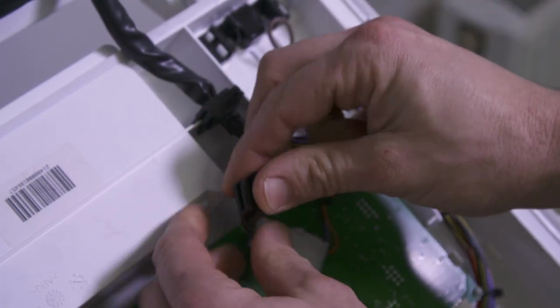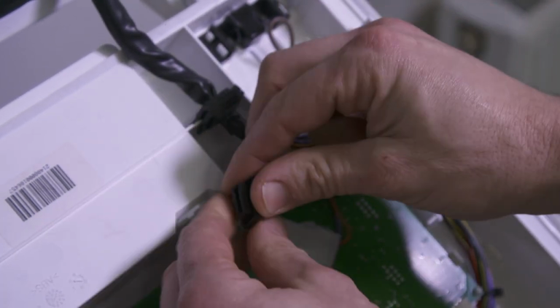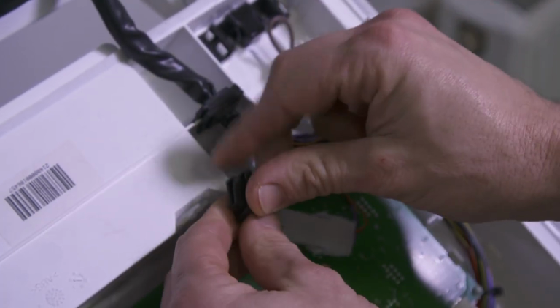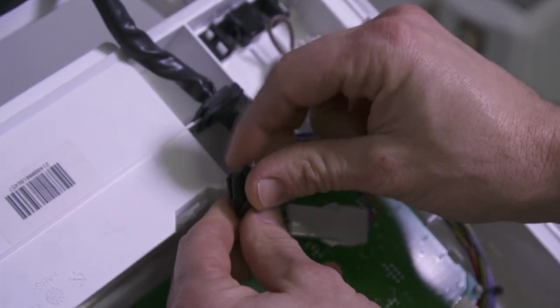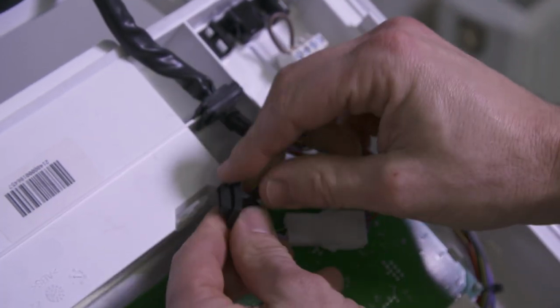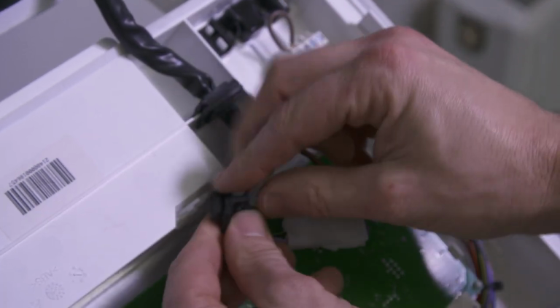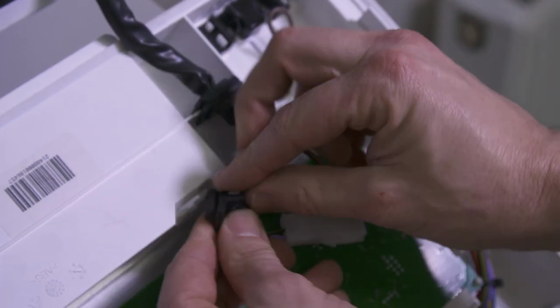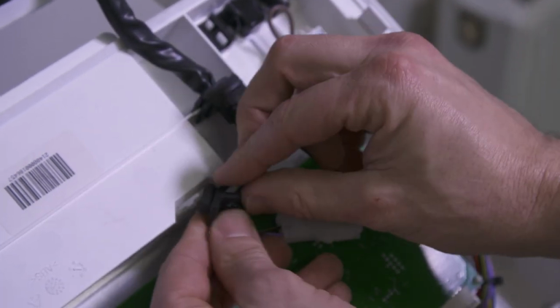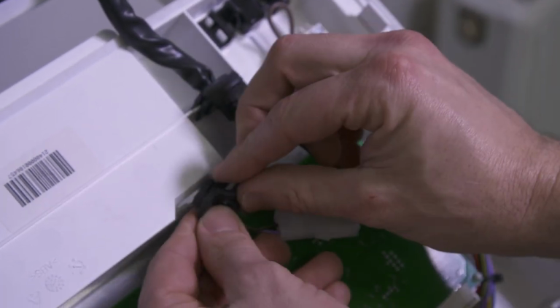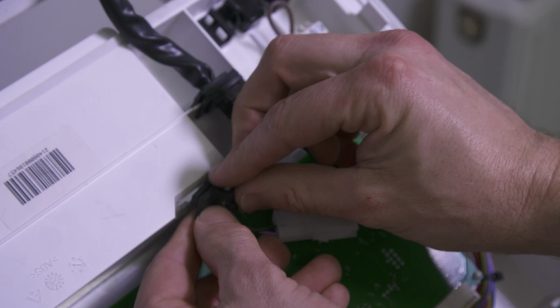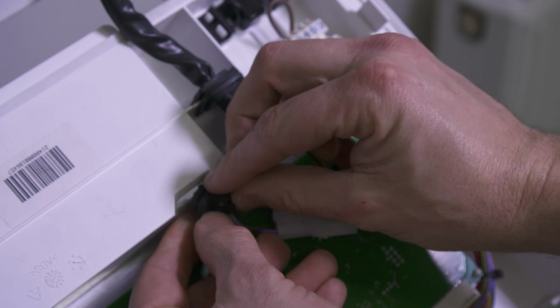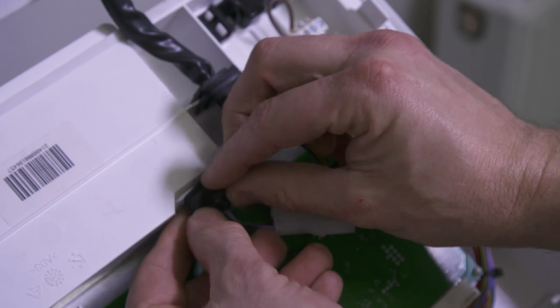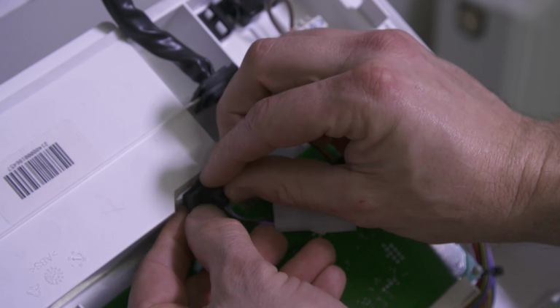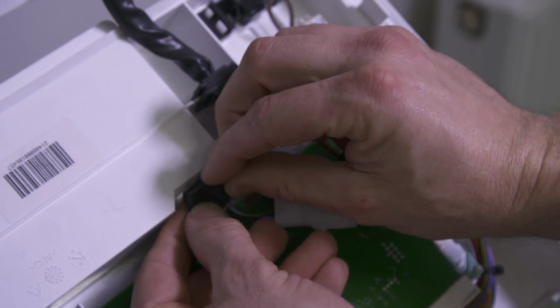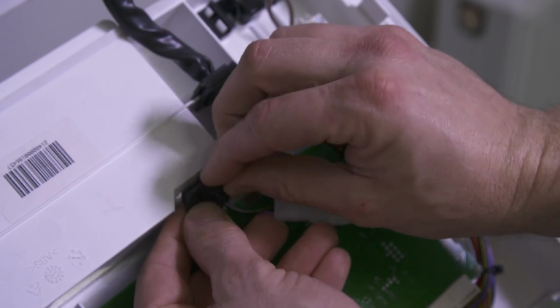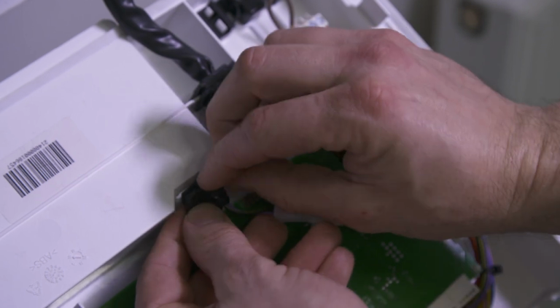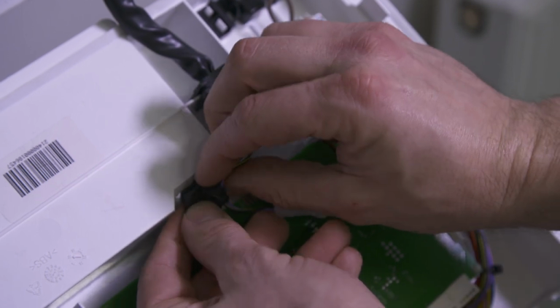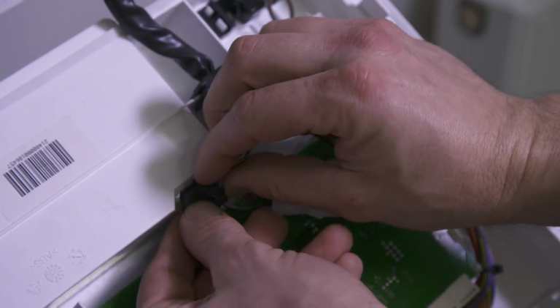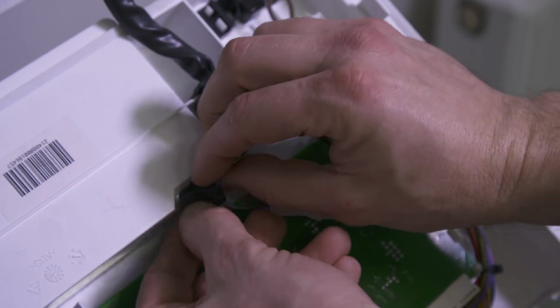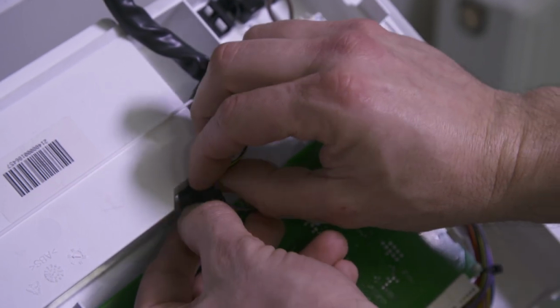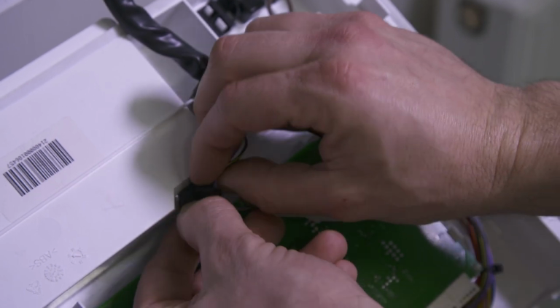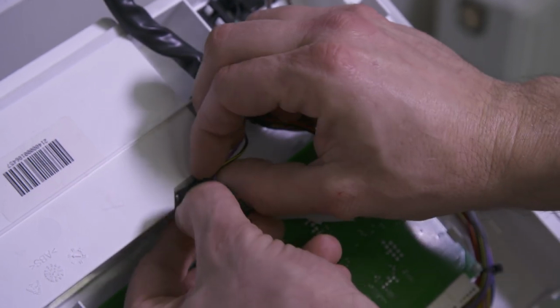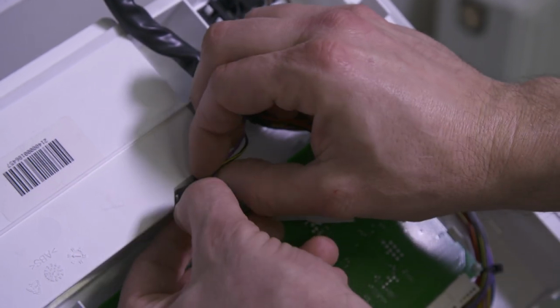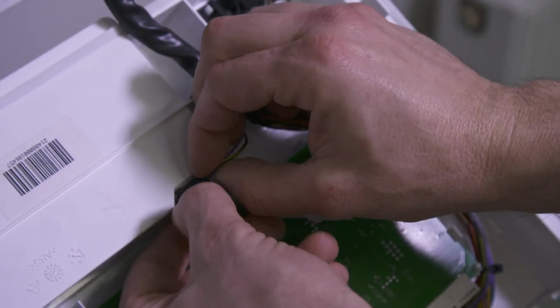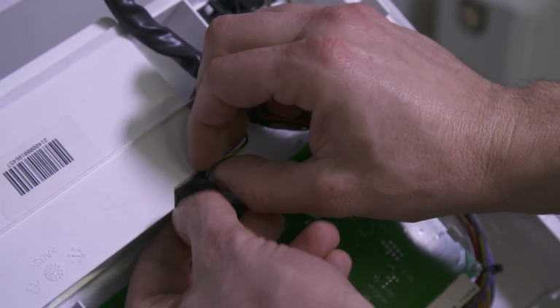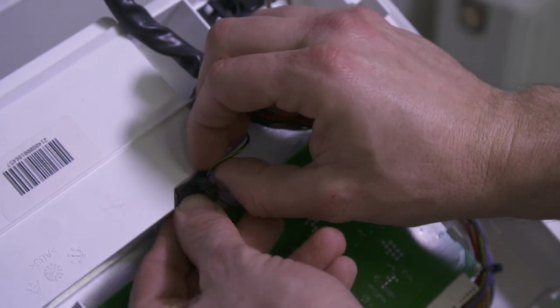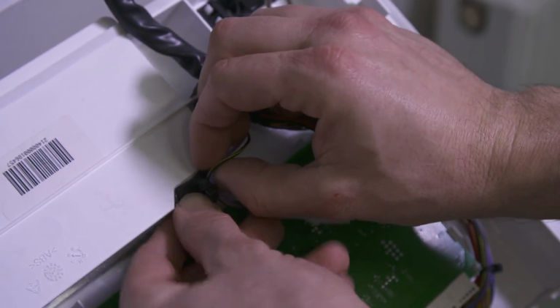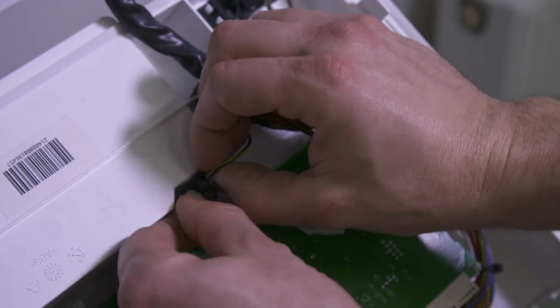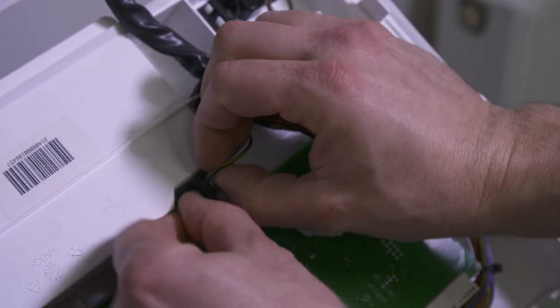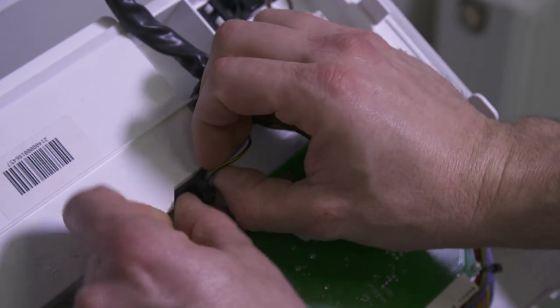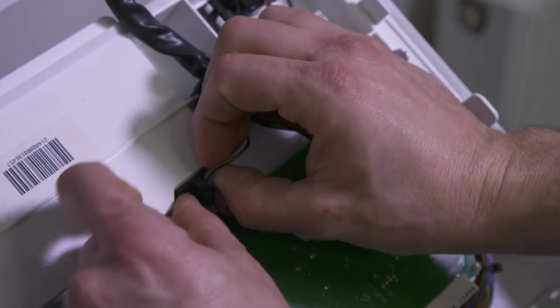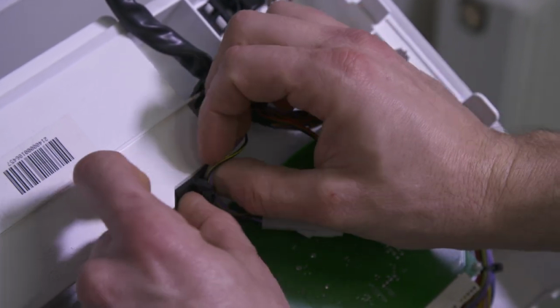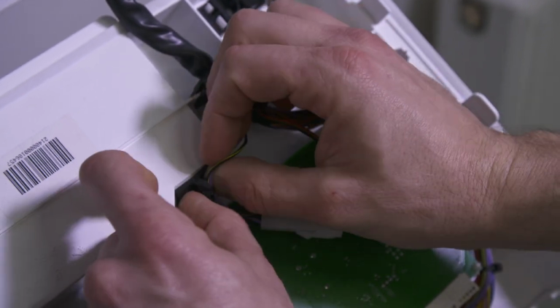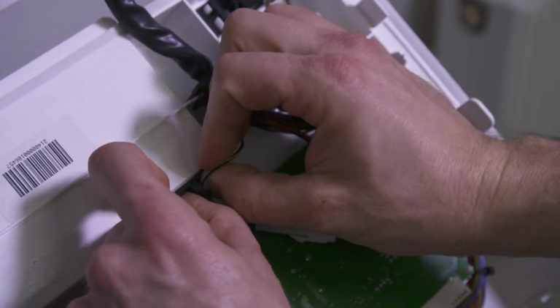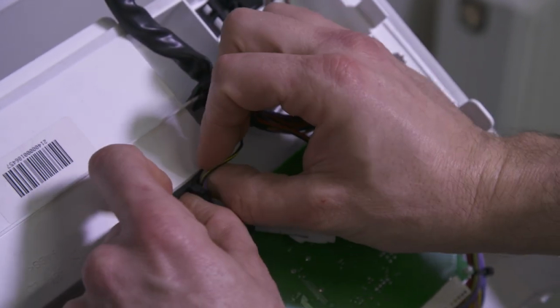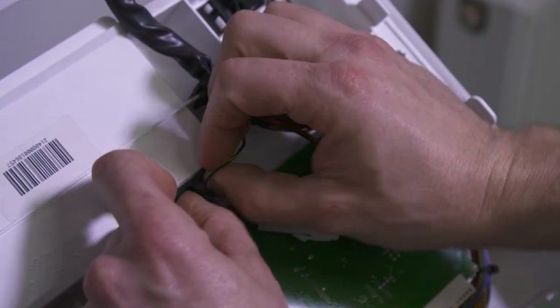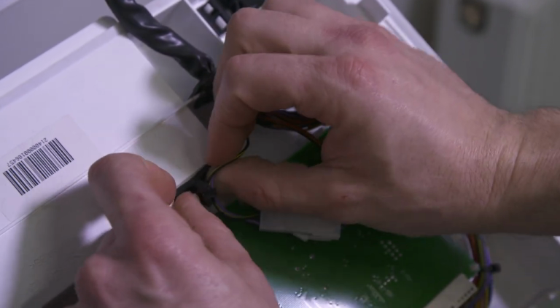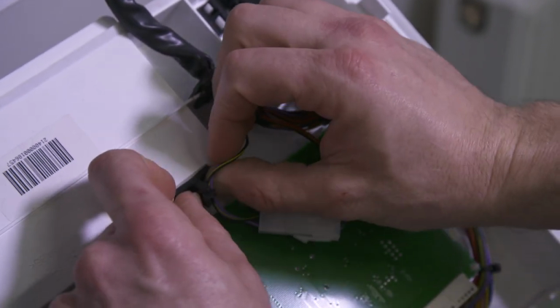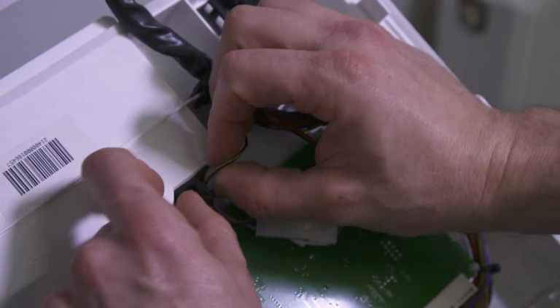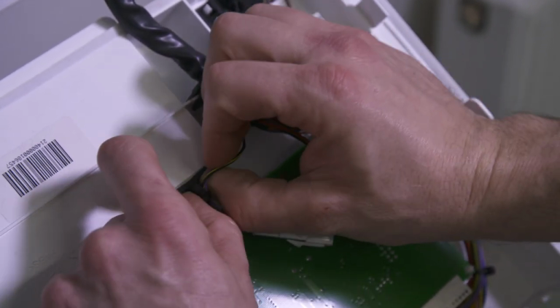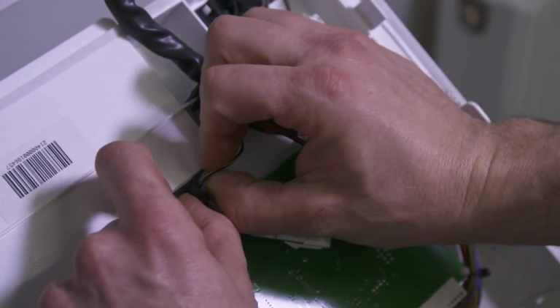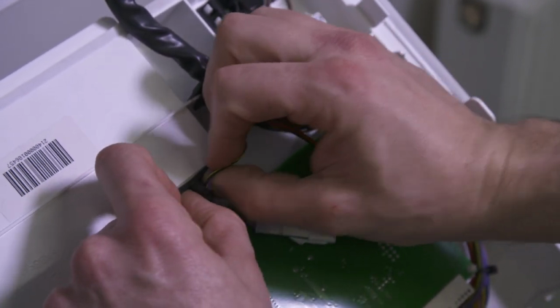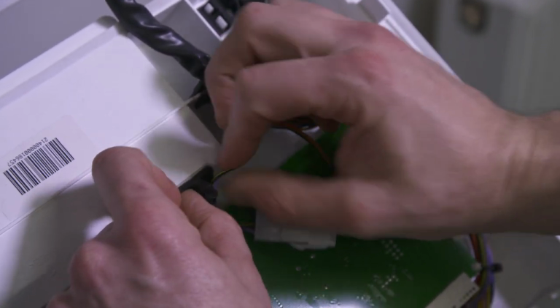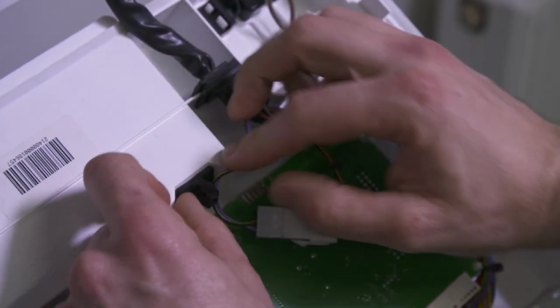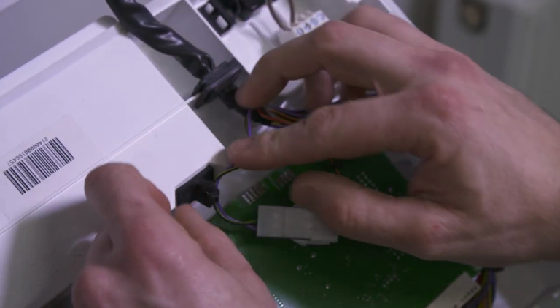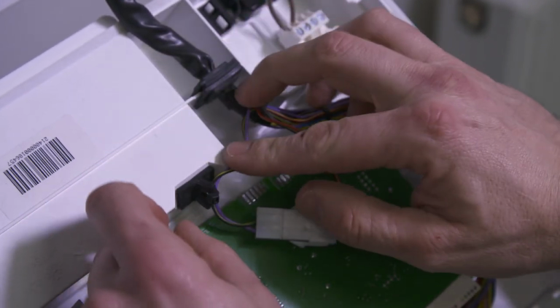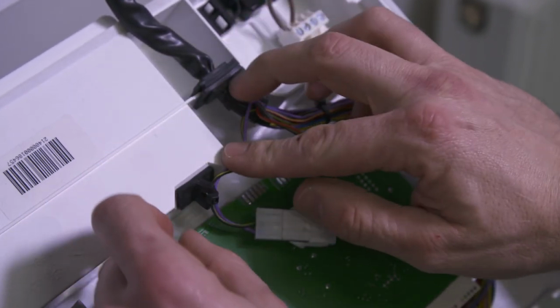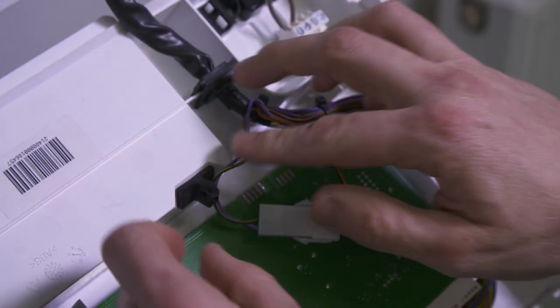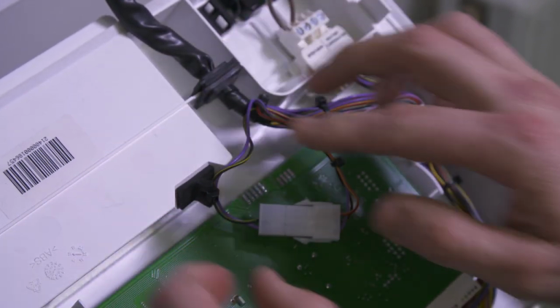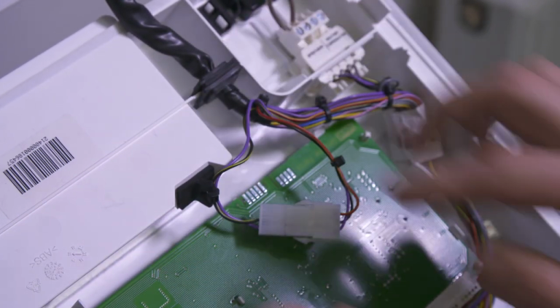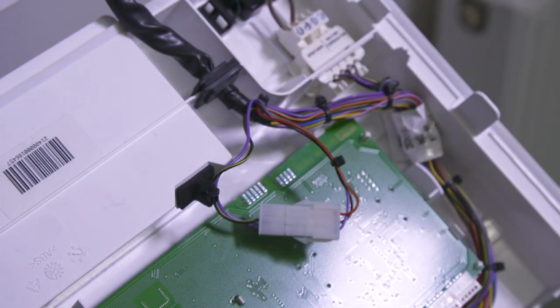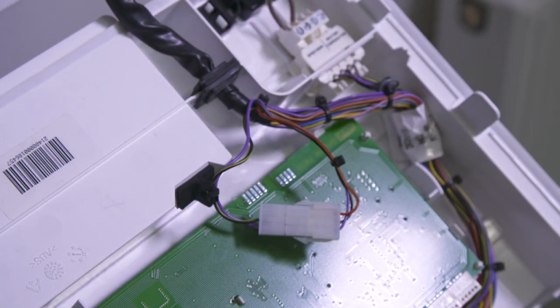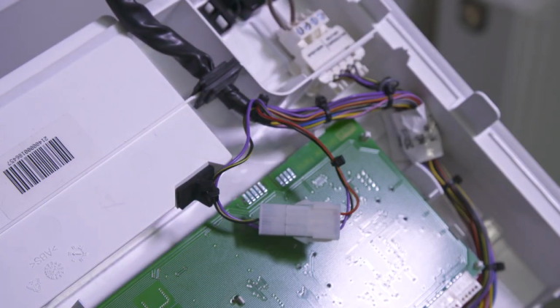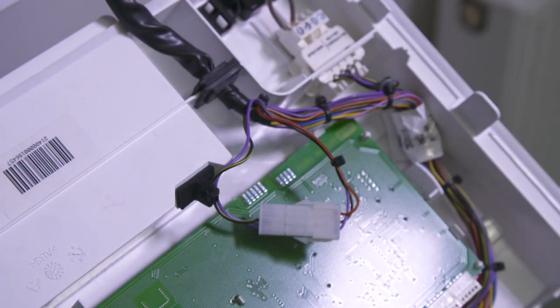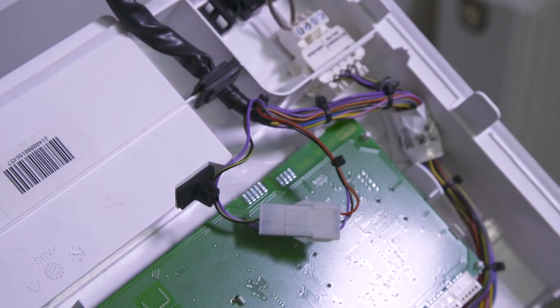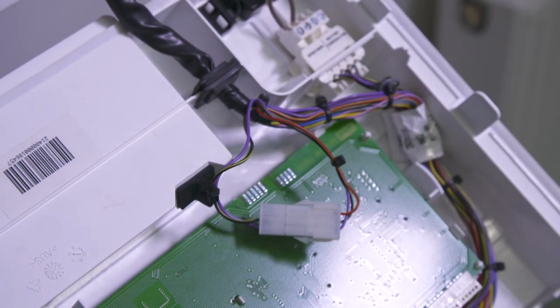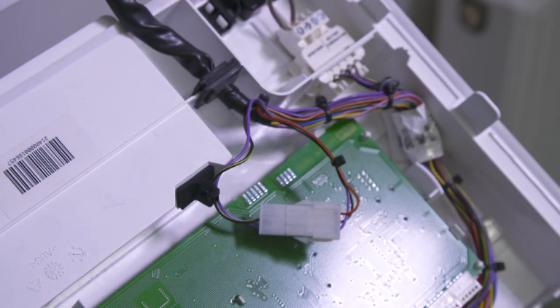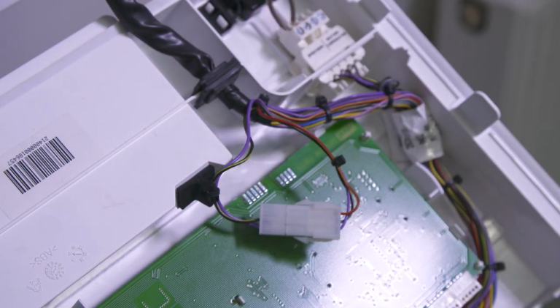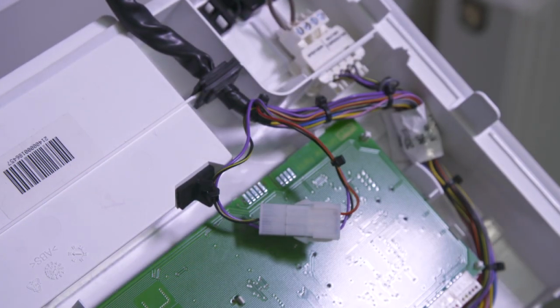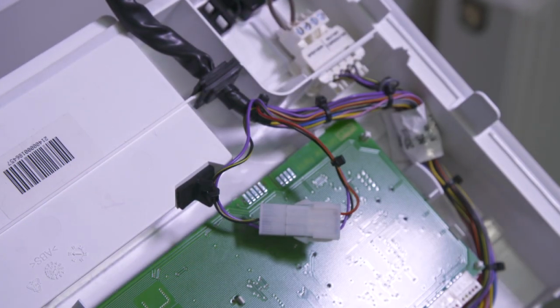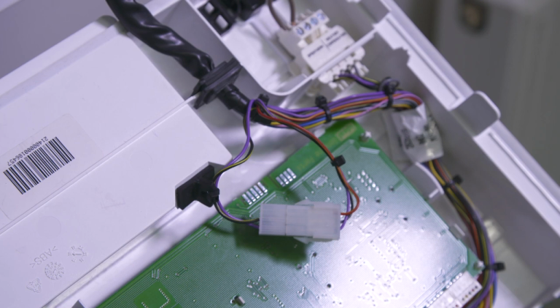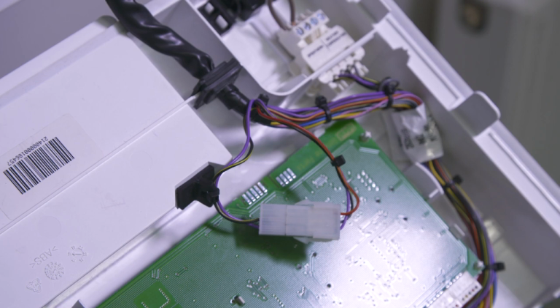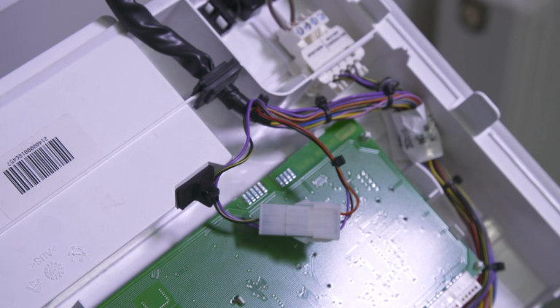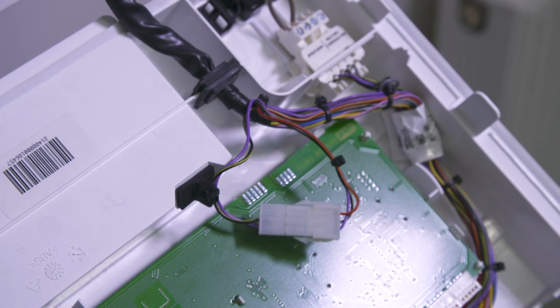Locate the rubber bung, which can be found adjacent to the harness connections, and insert it into the open aperture to seal.